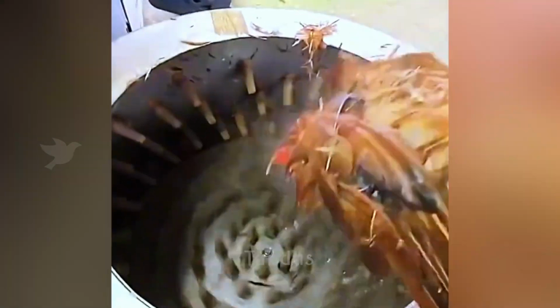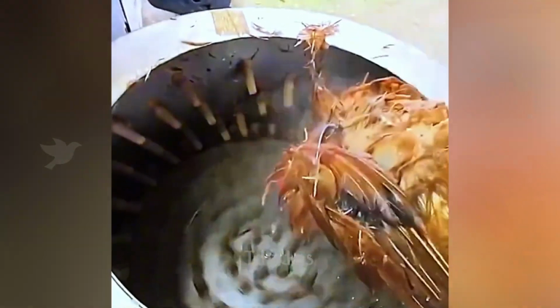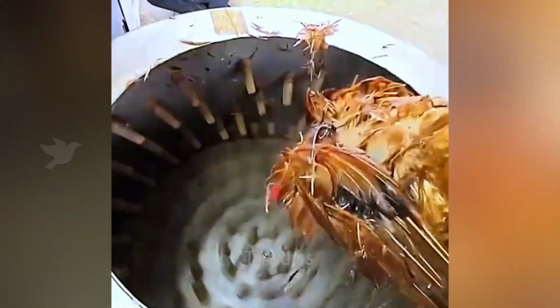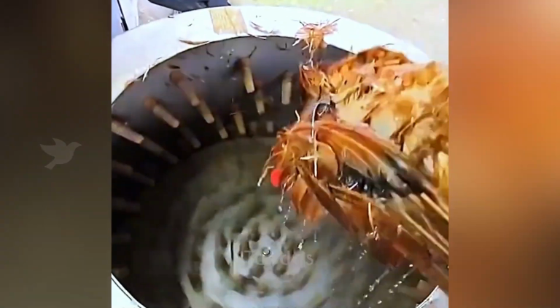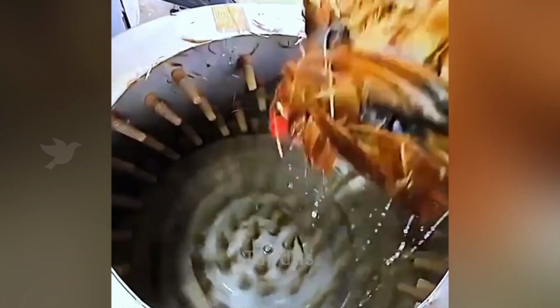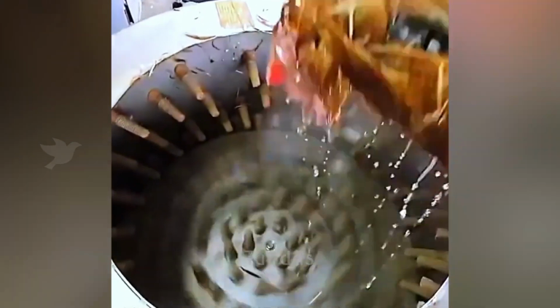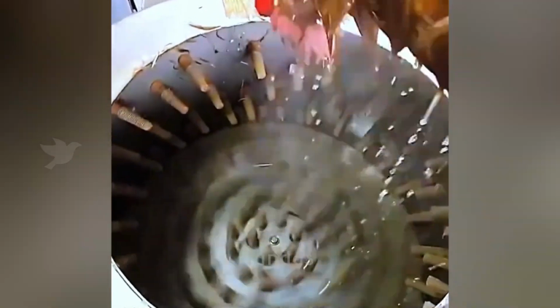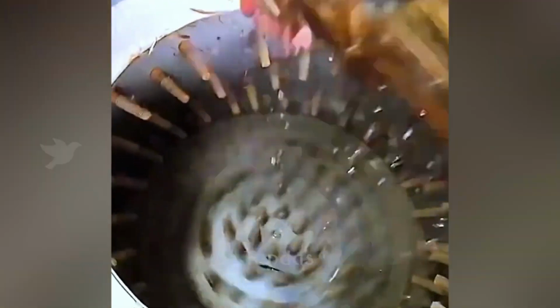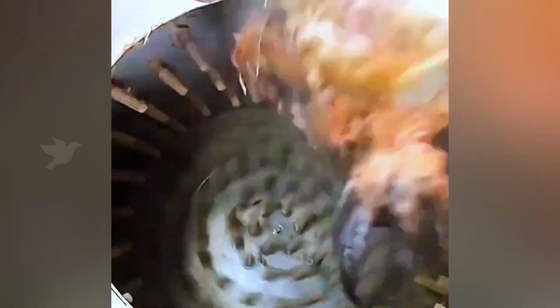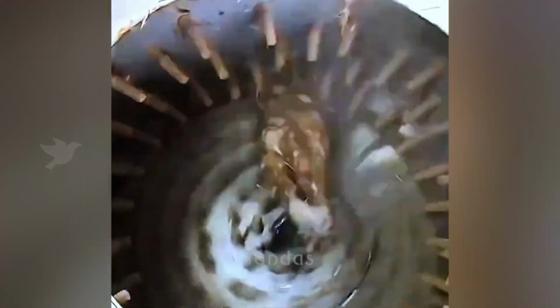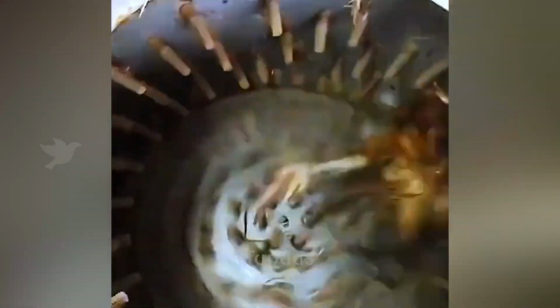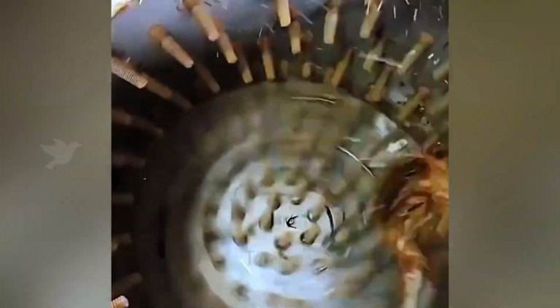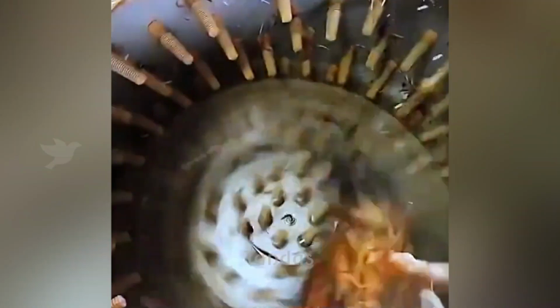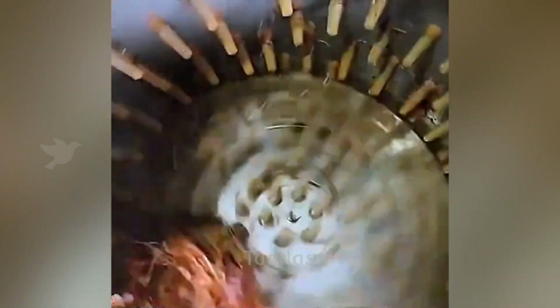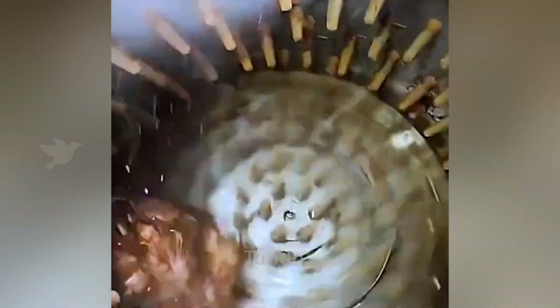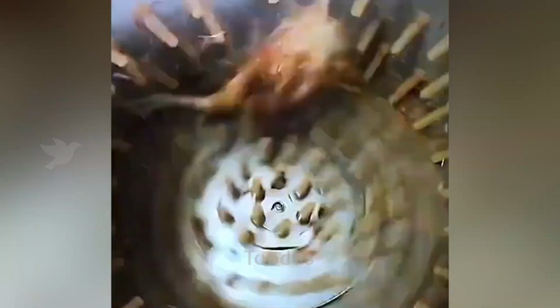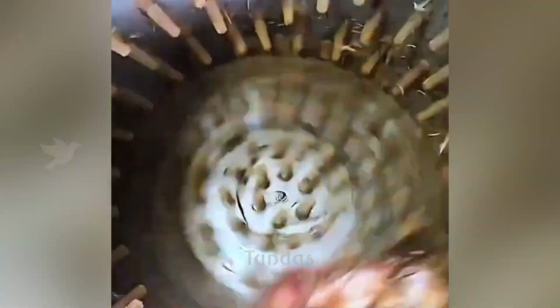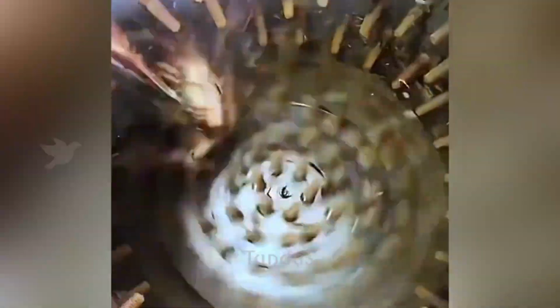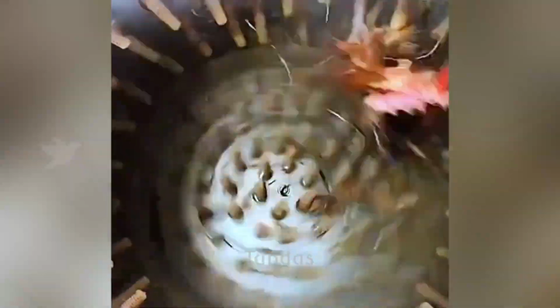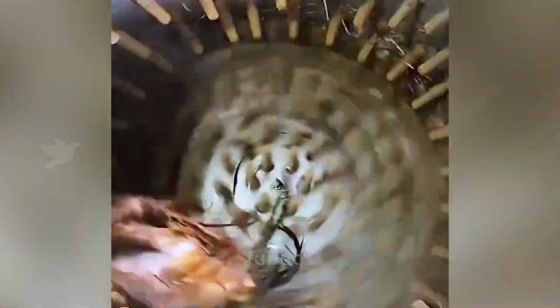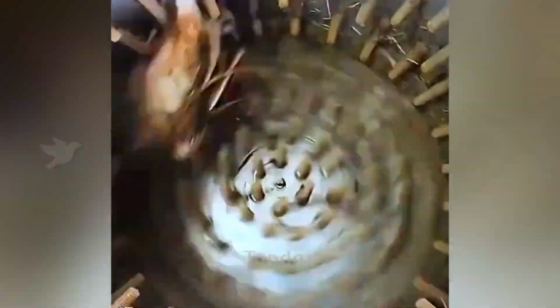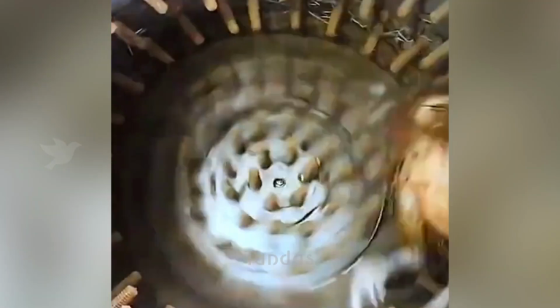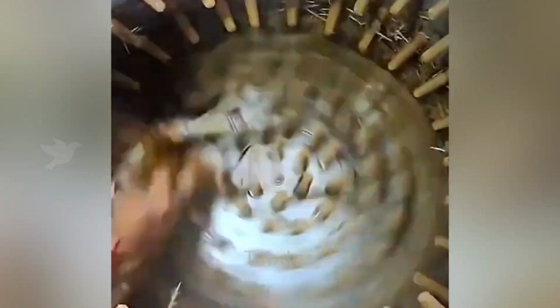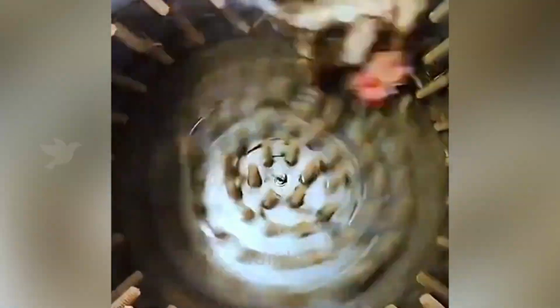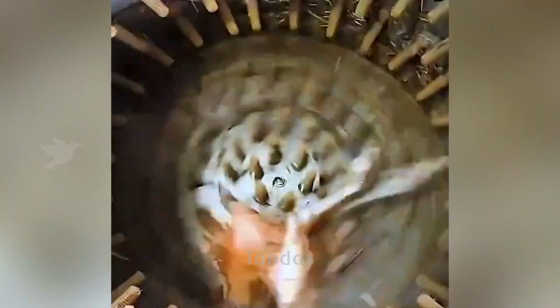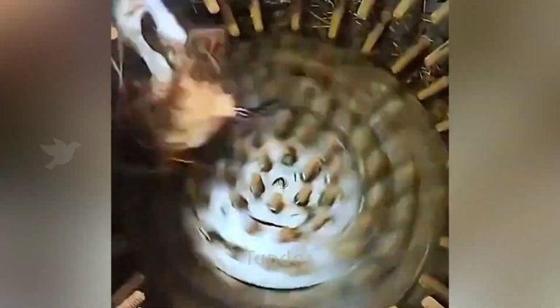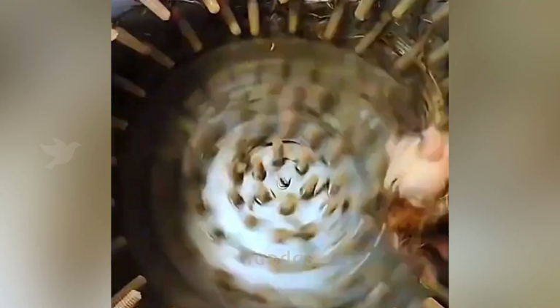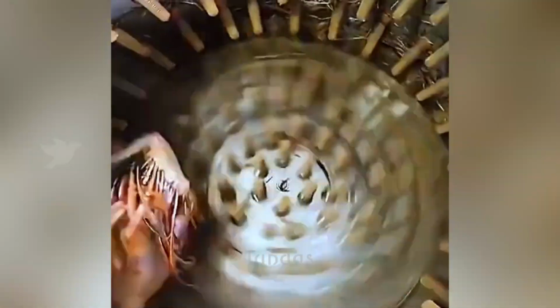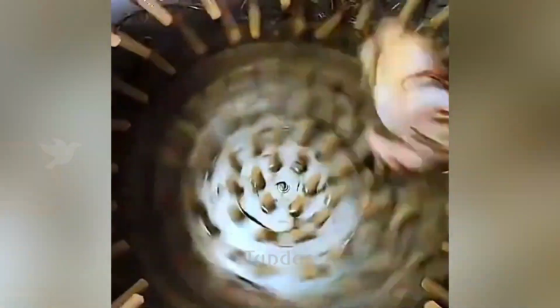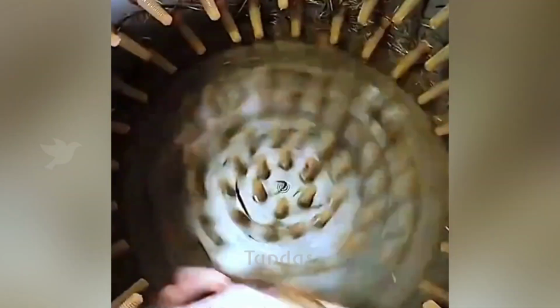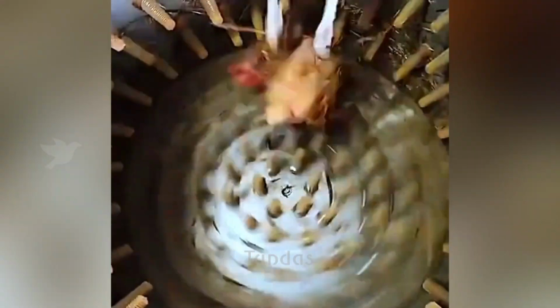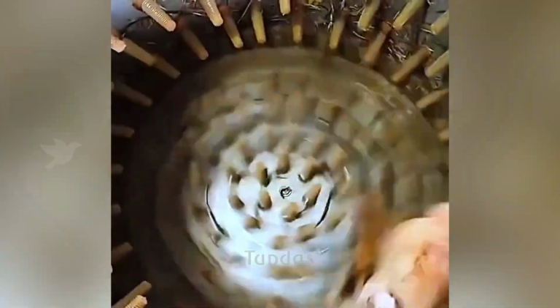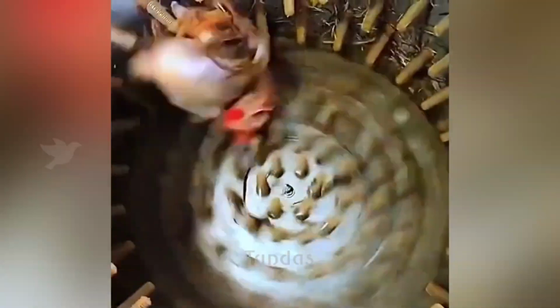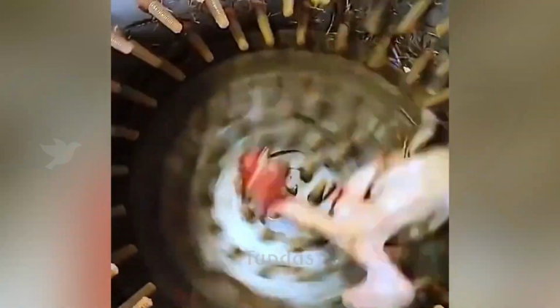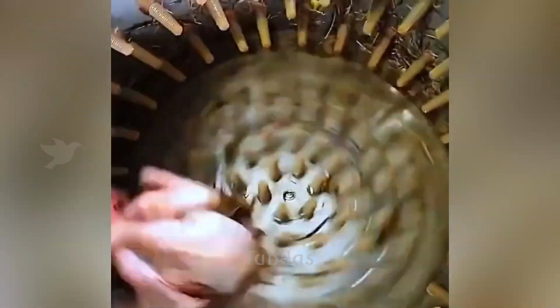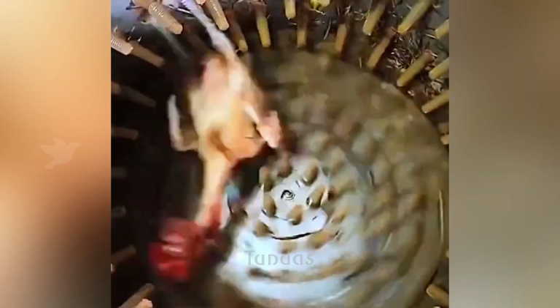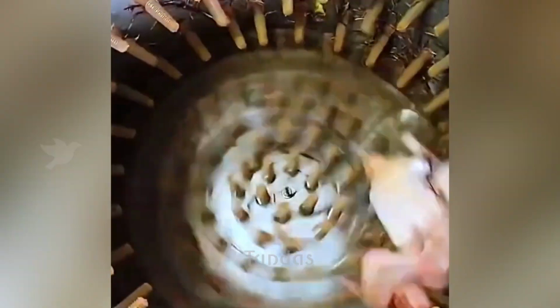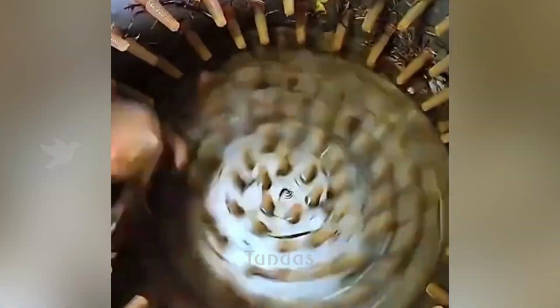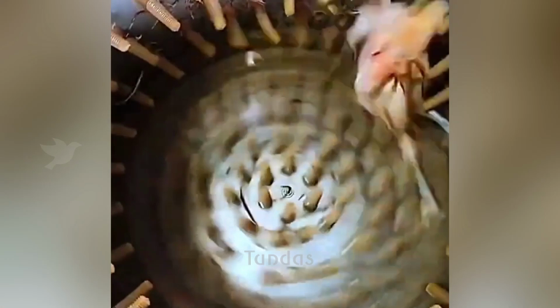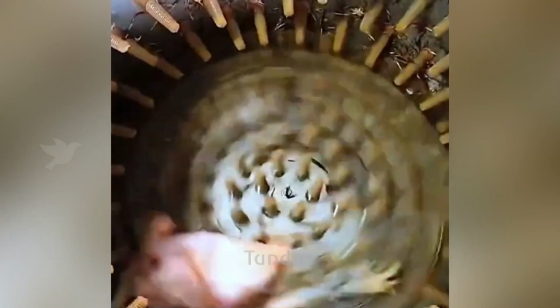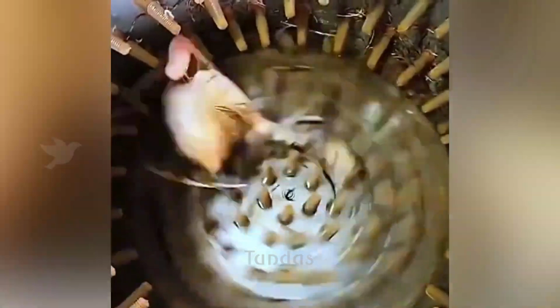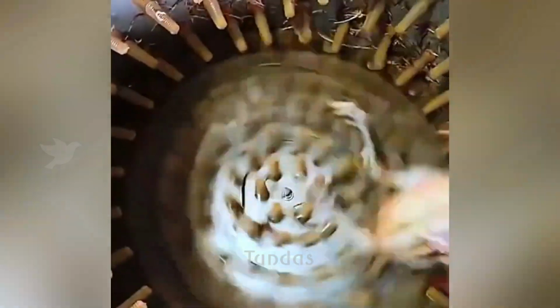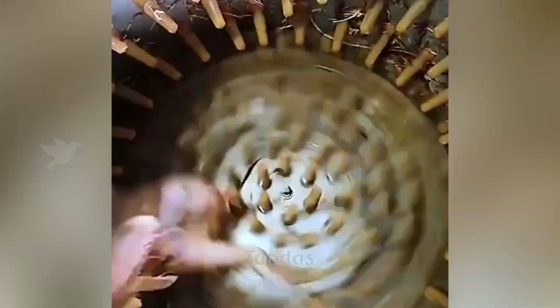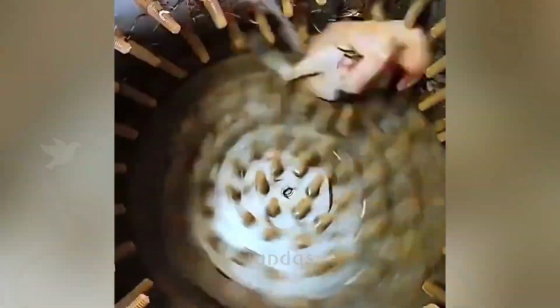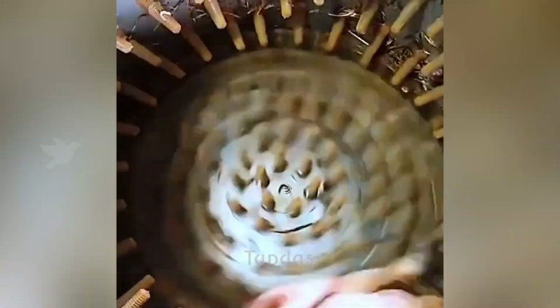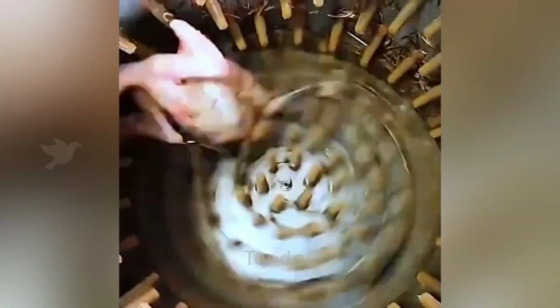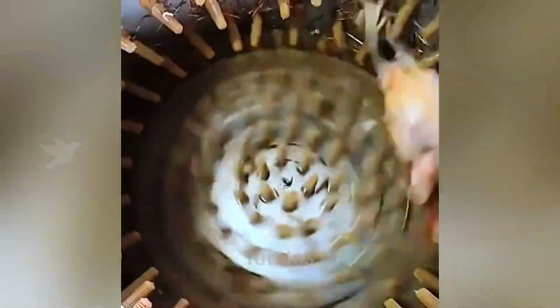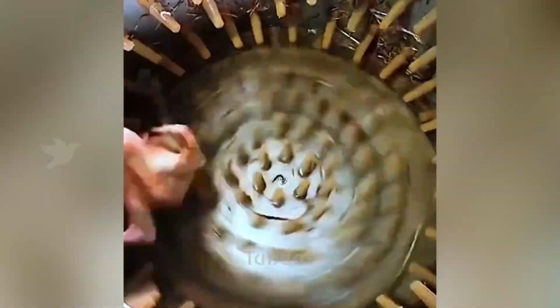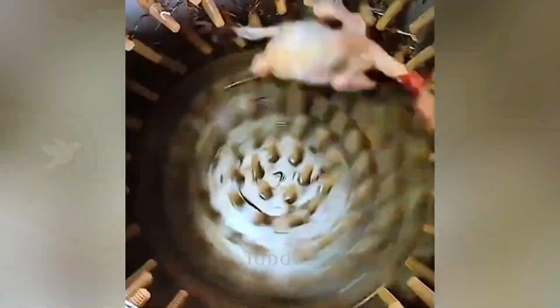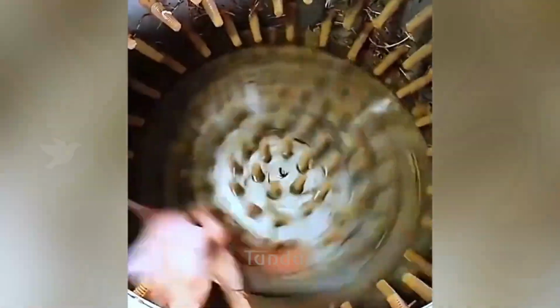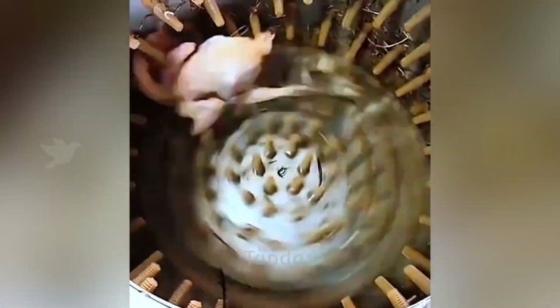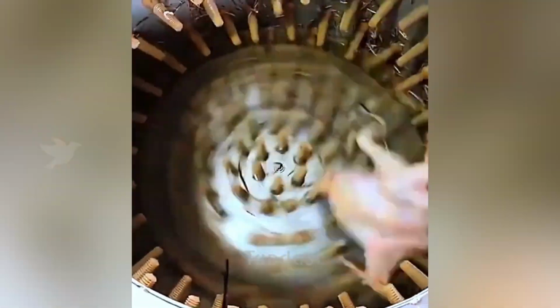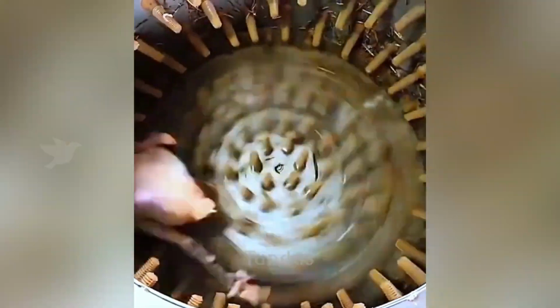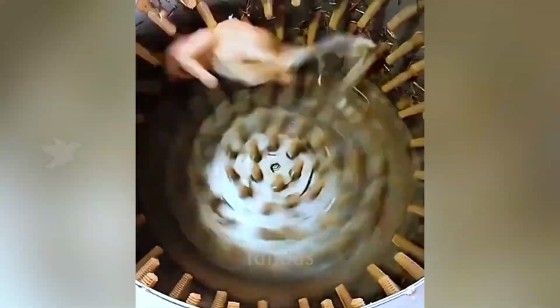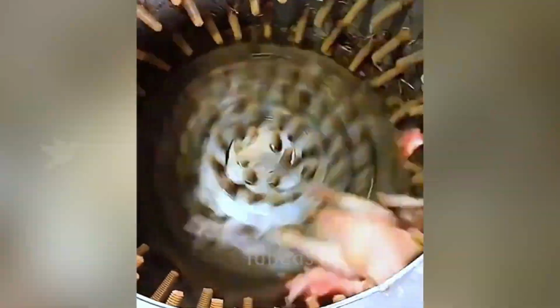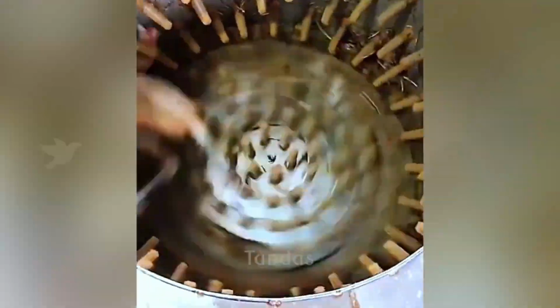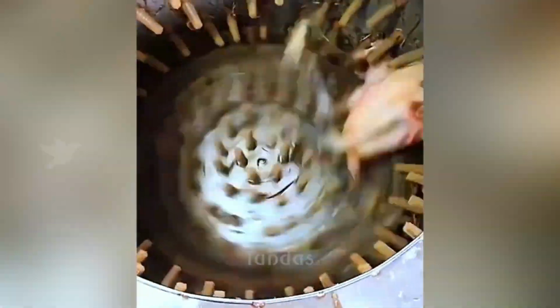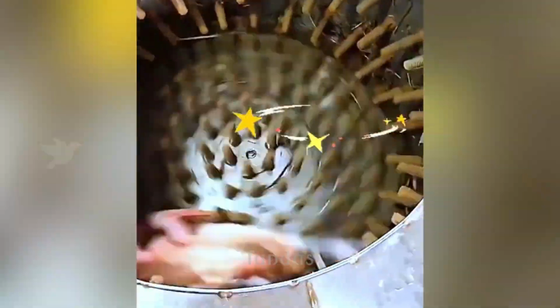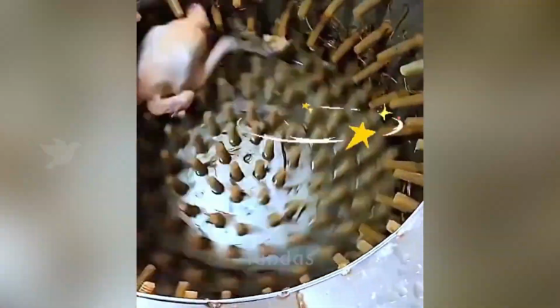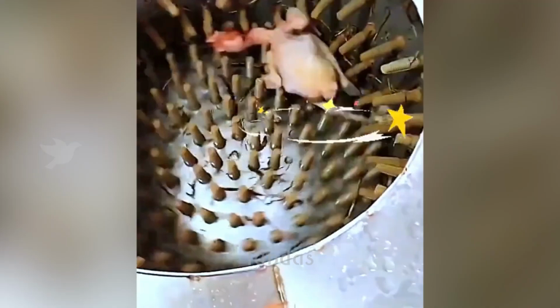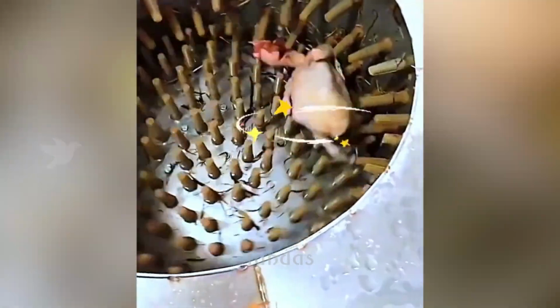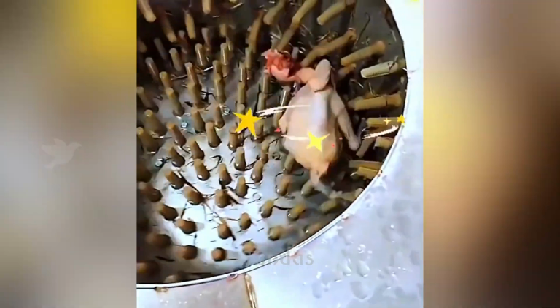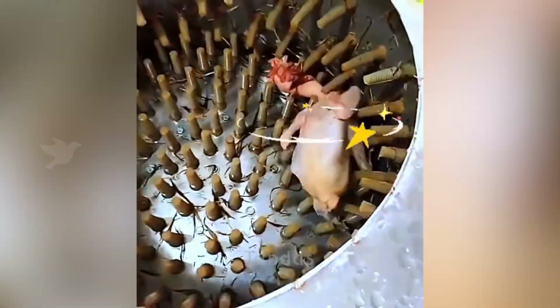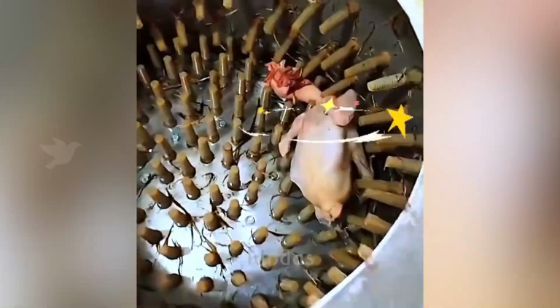Thanks to a special machine, people can avoid the unpleasant process of plucking feathers from a chicken for further preparation.